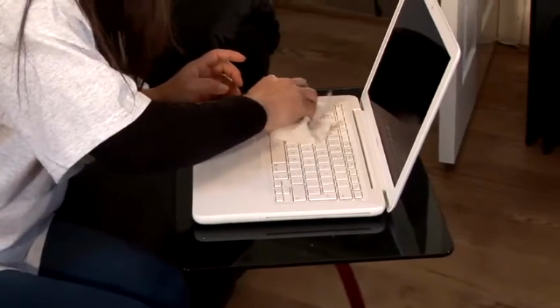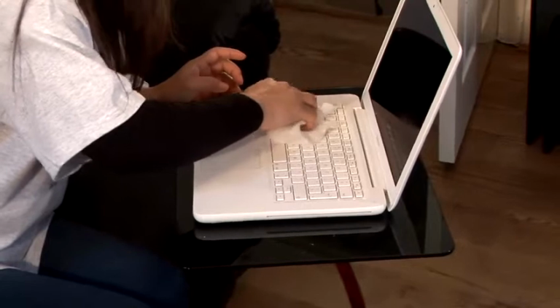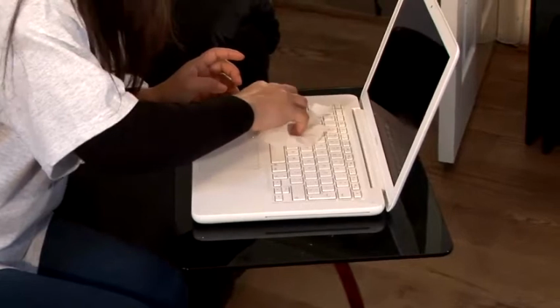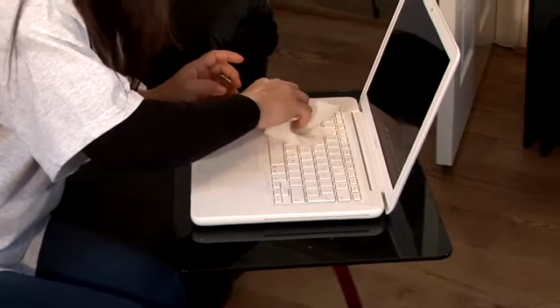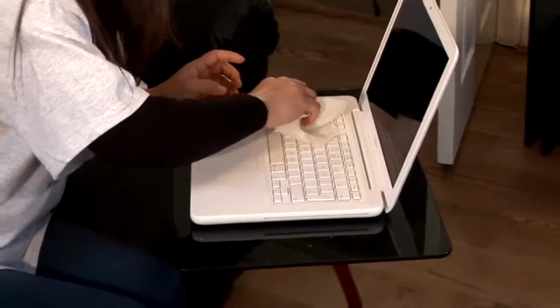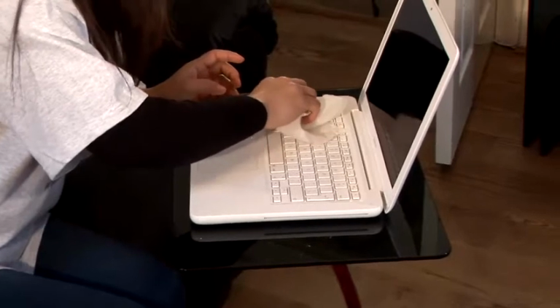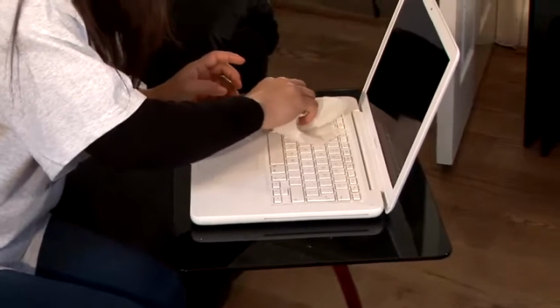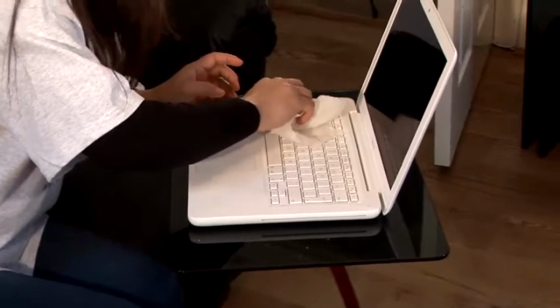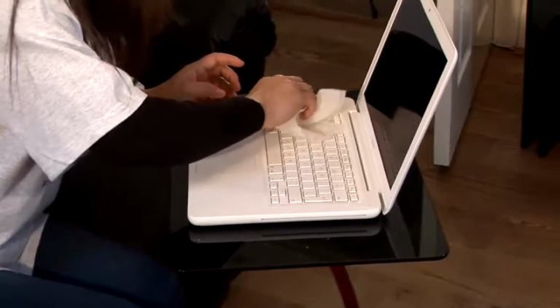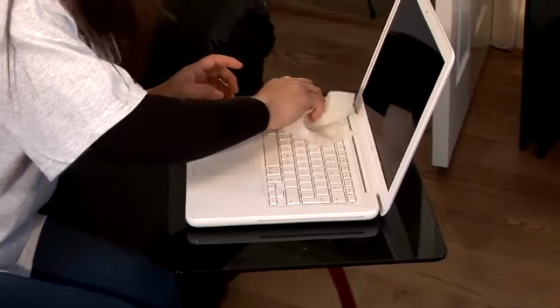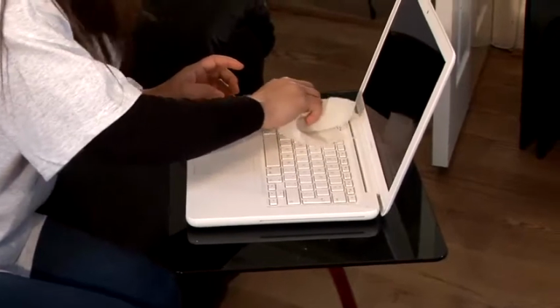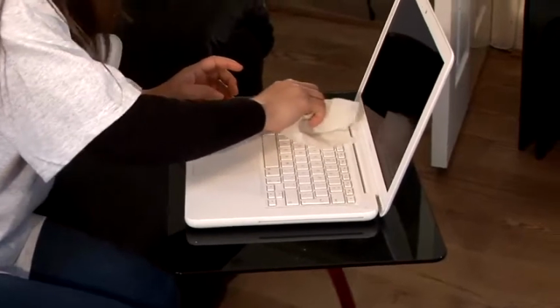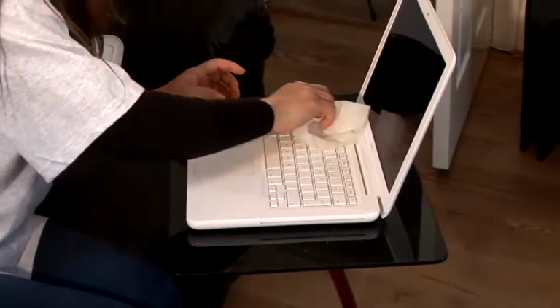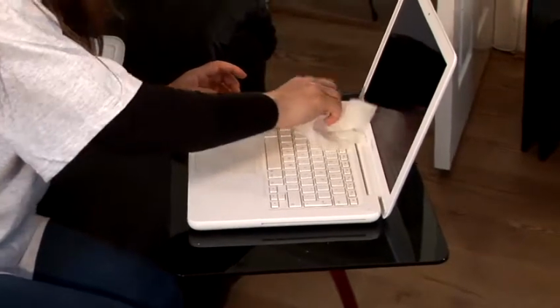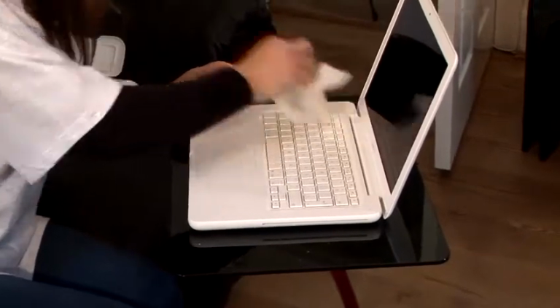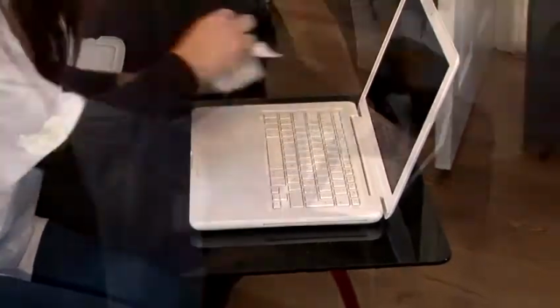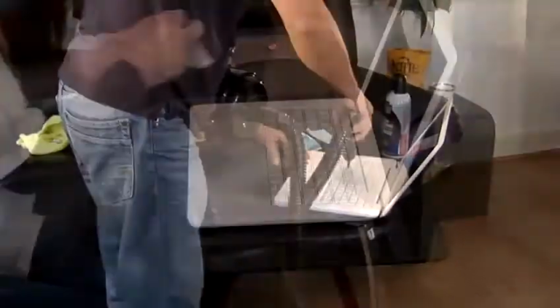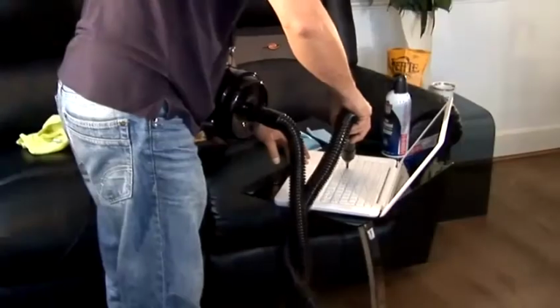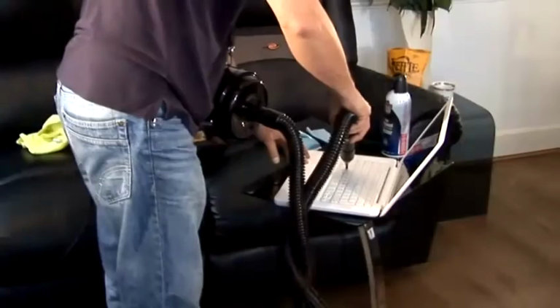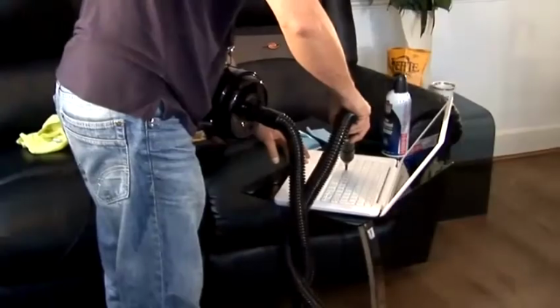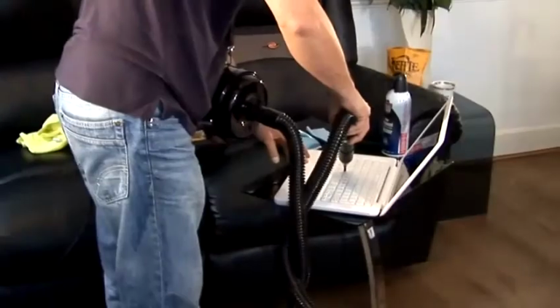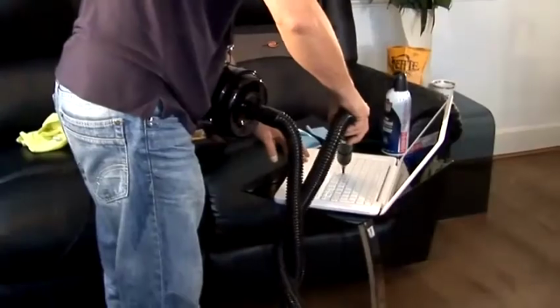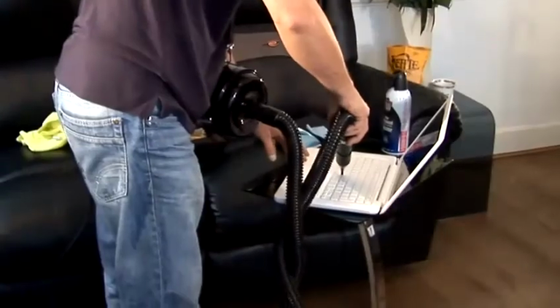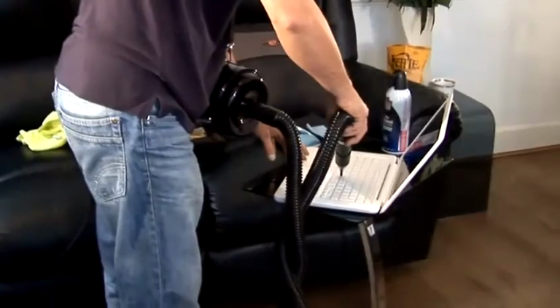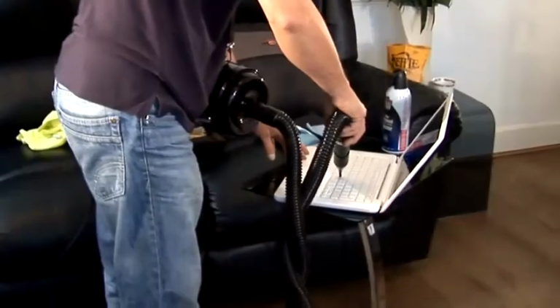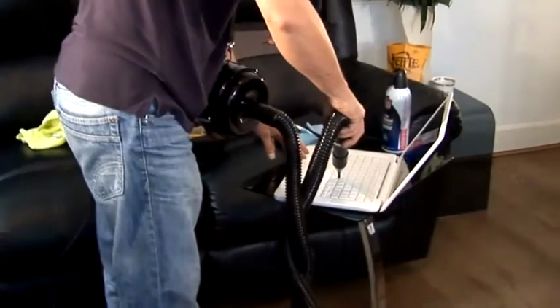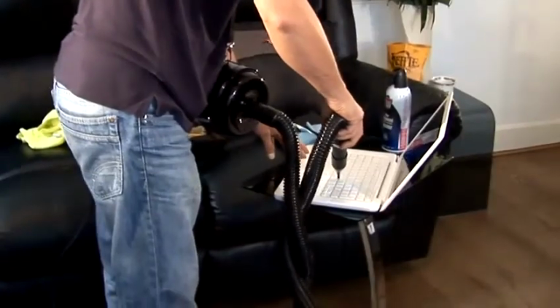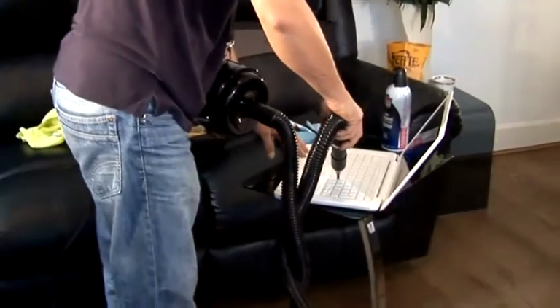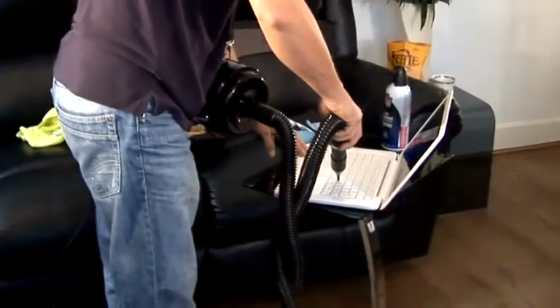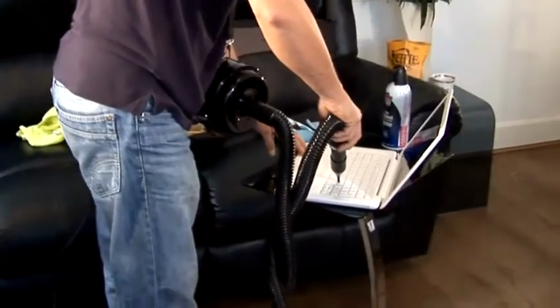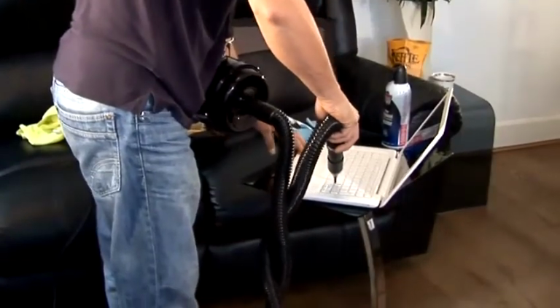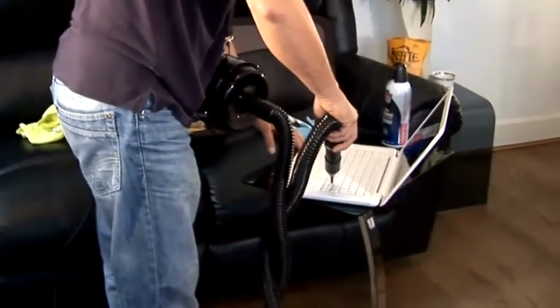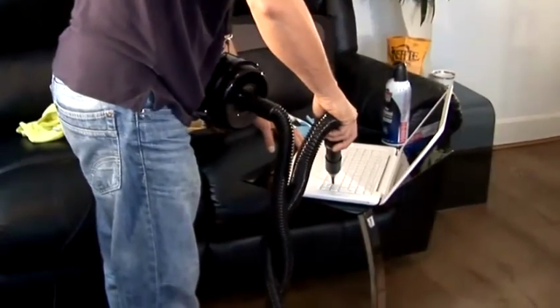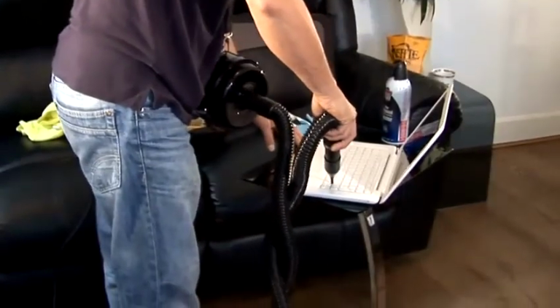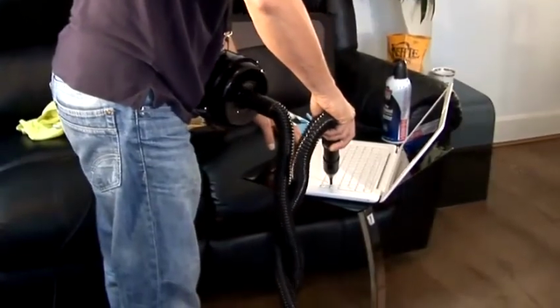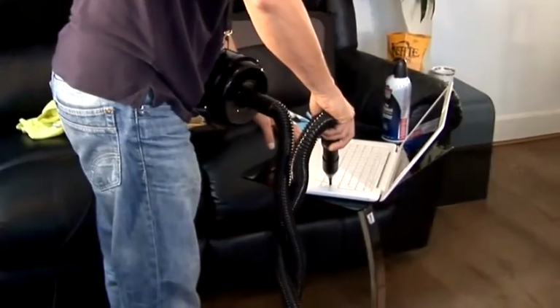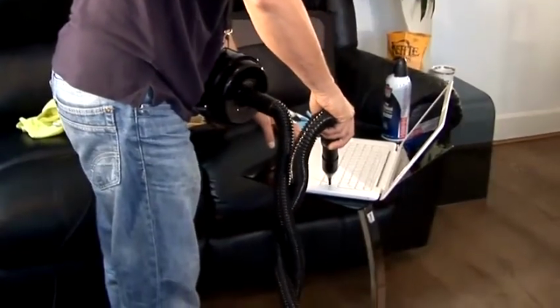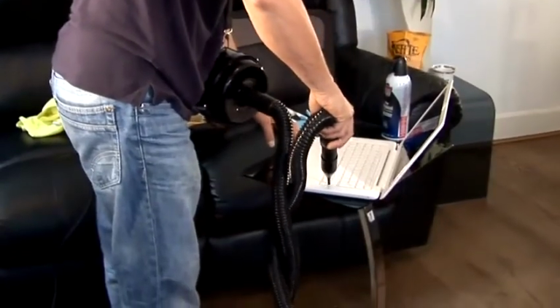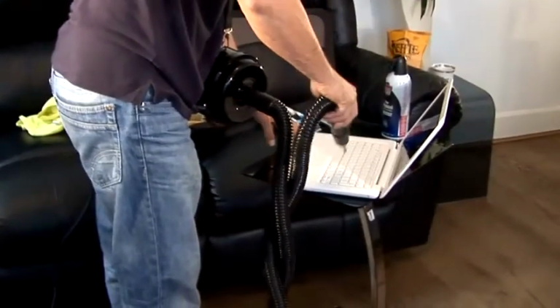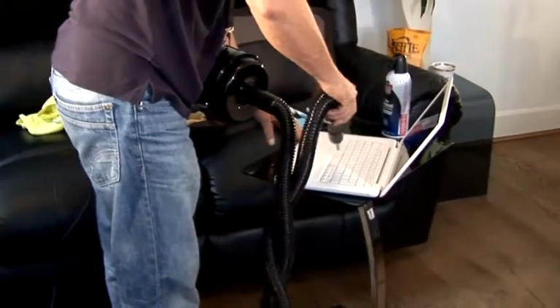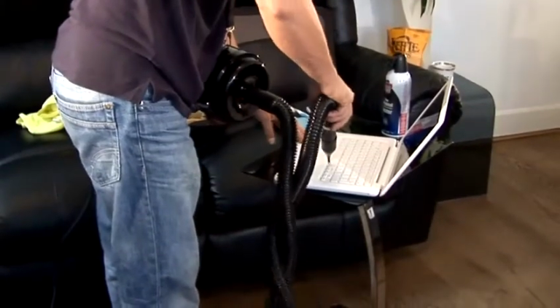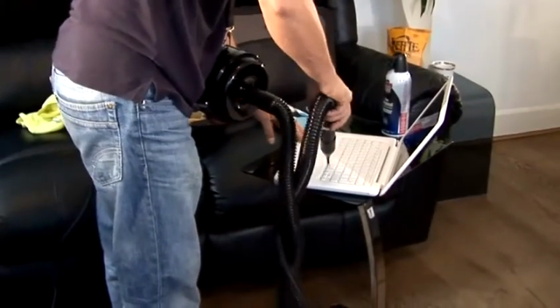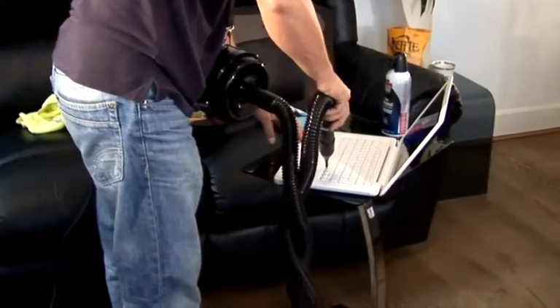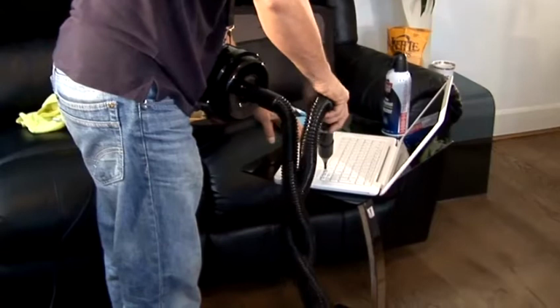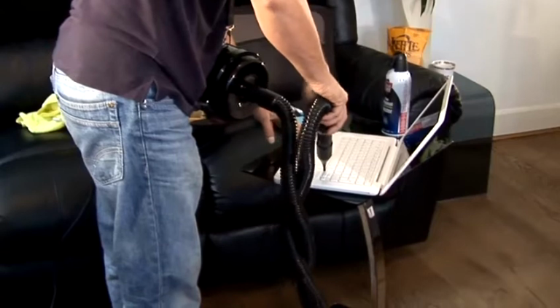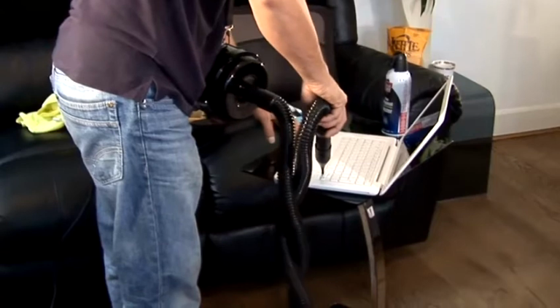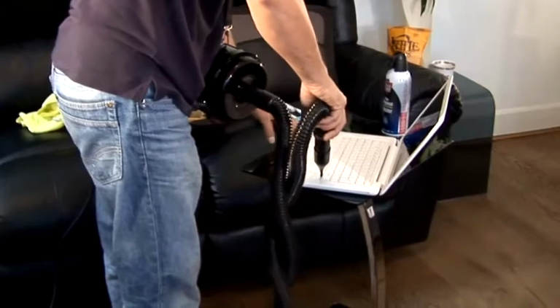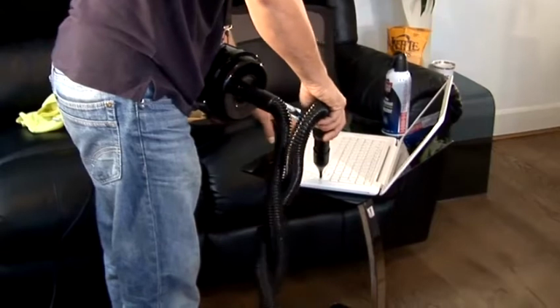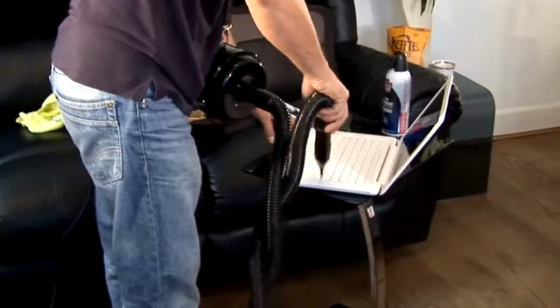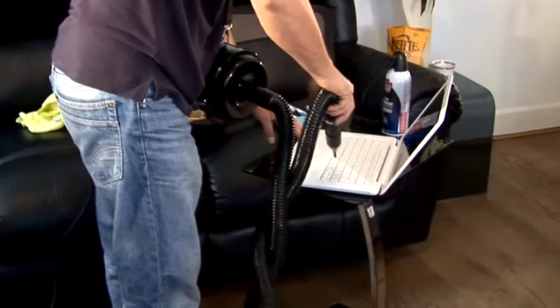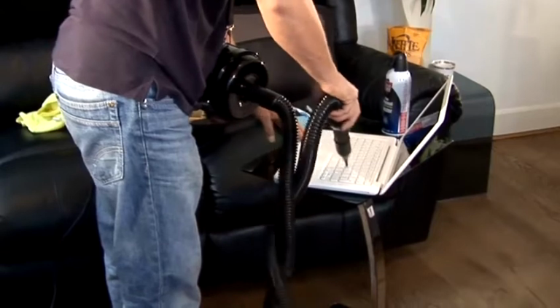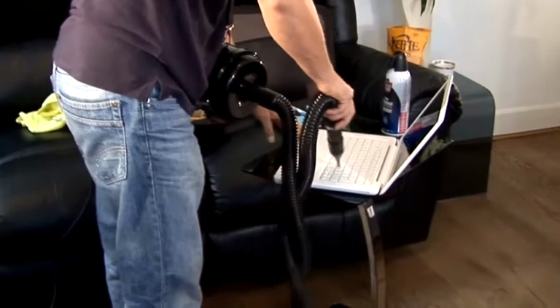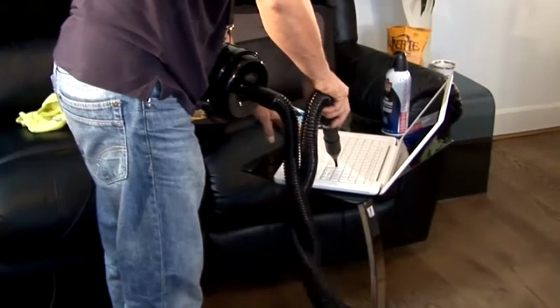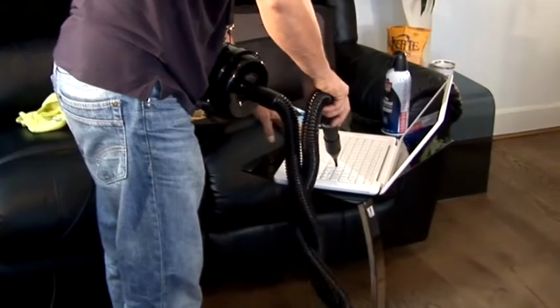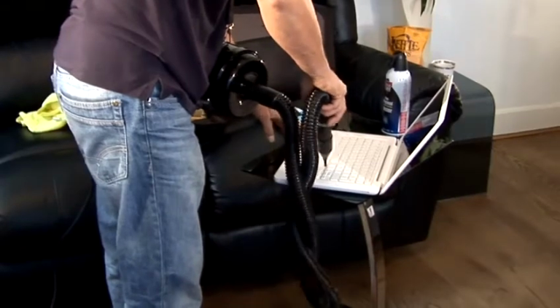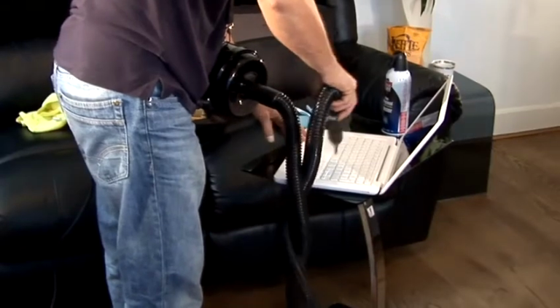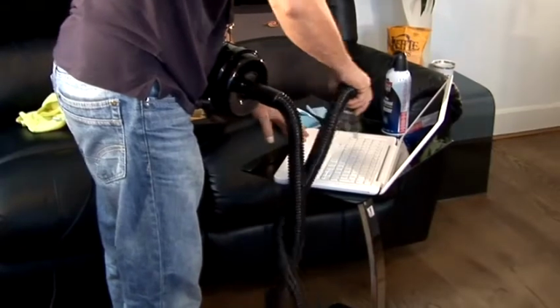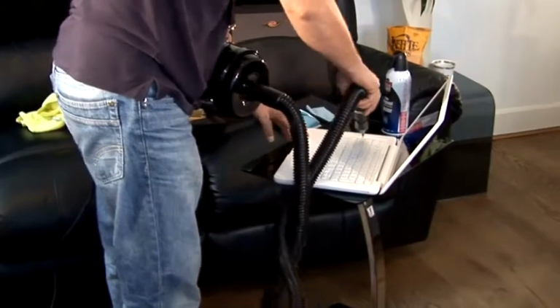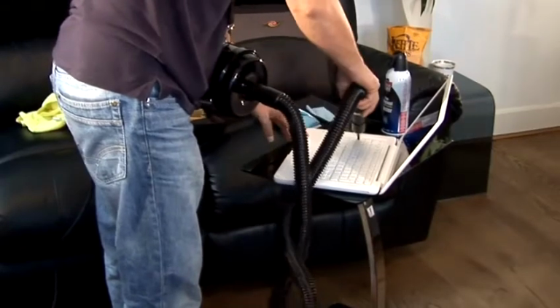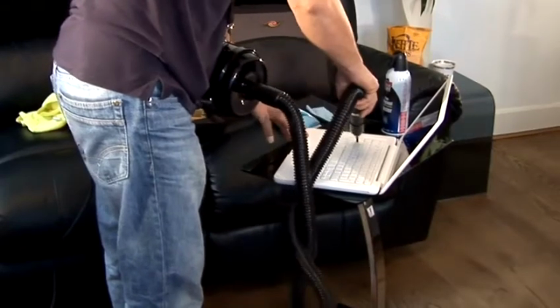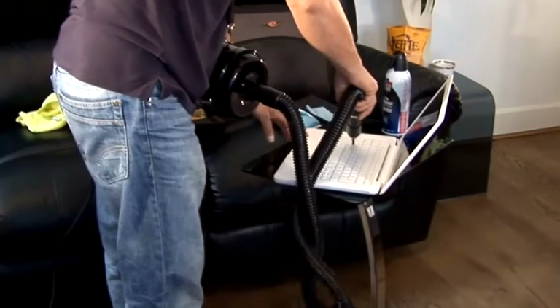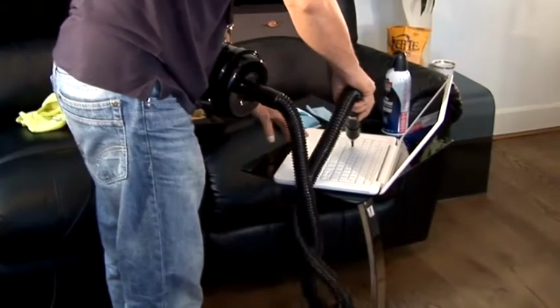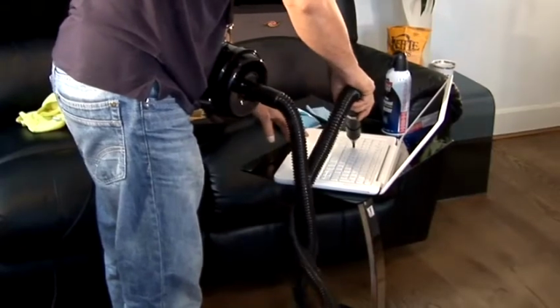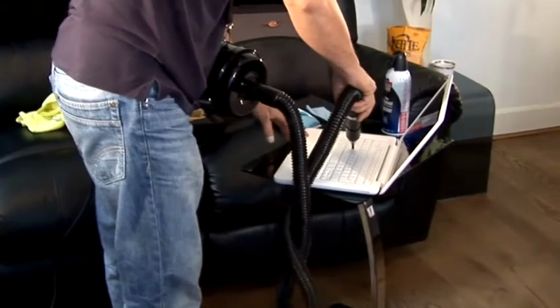While the Mac is turned off and unplugged from the wall, you can vacuum the vents around each fan to pick up those layers of dust, then use a fresh wipe to finish the job.